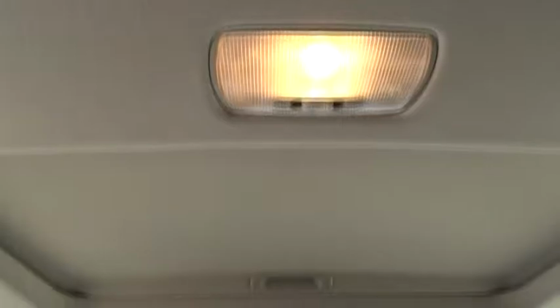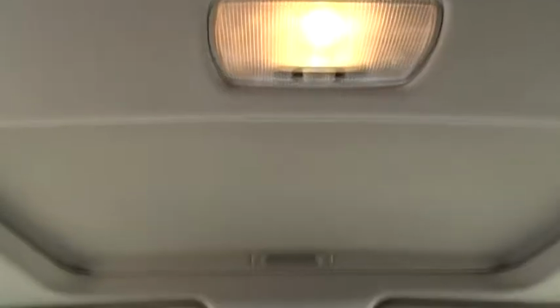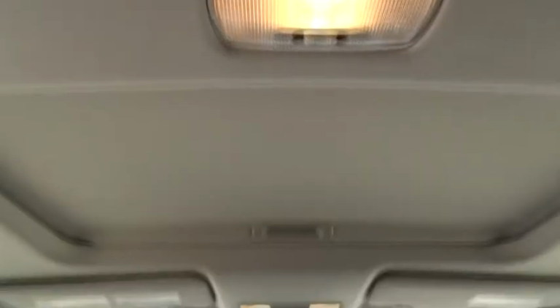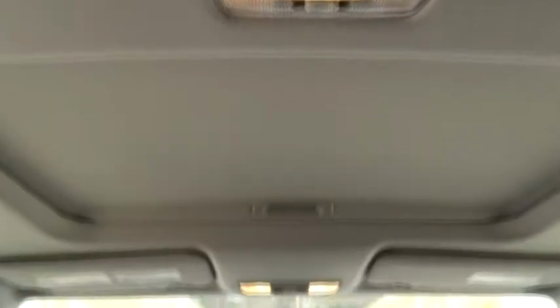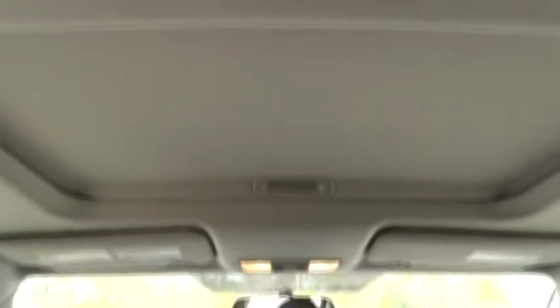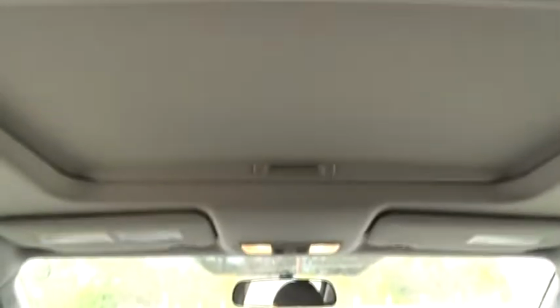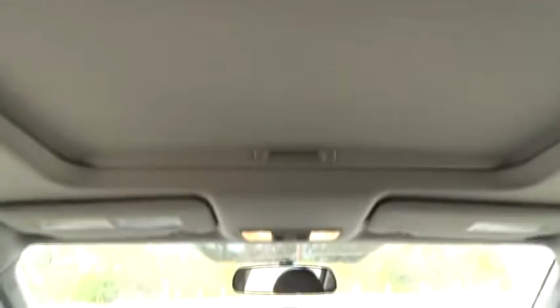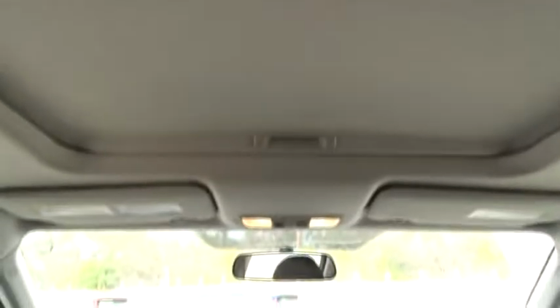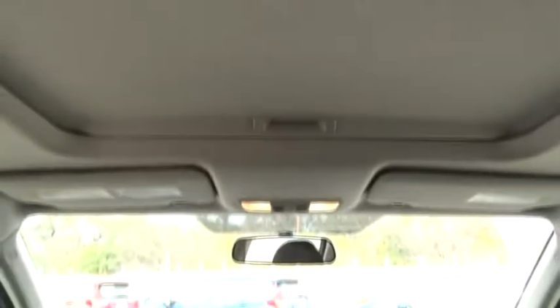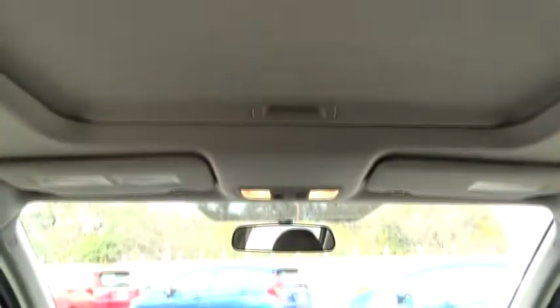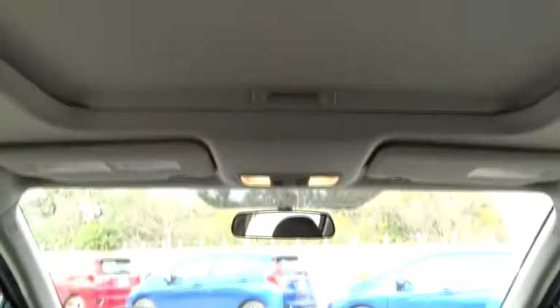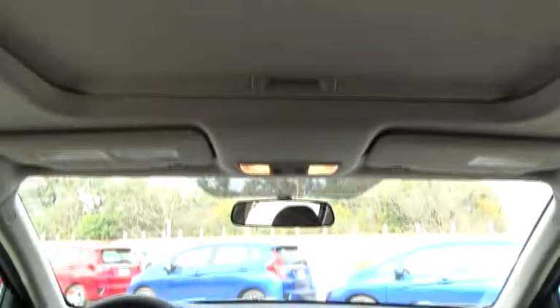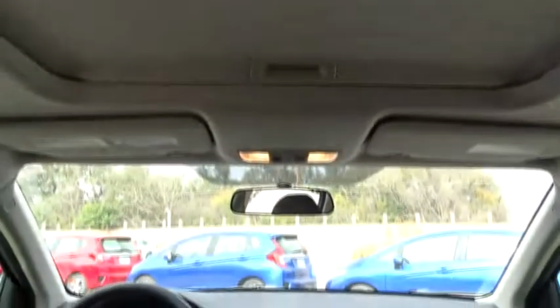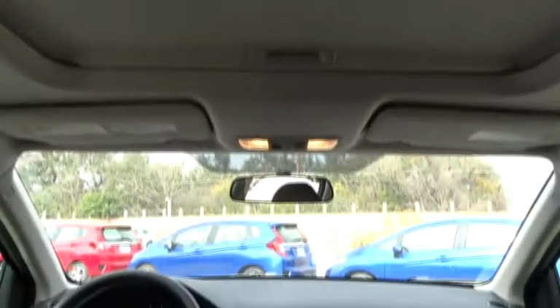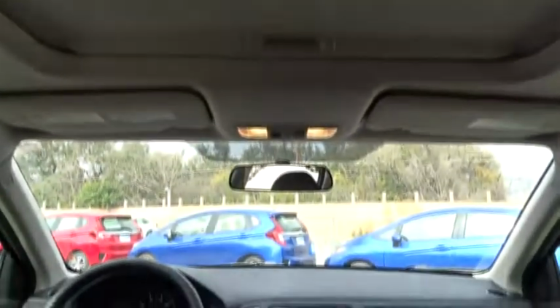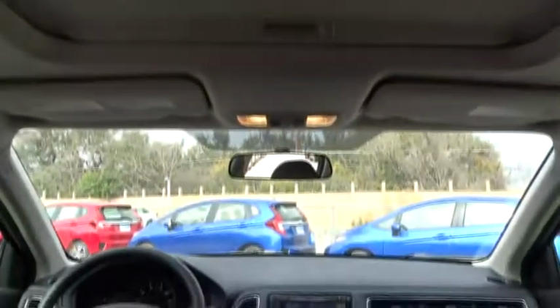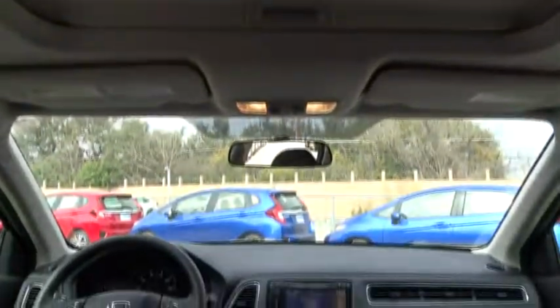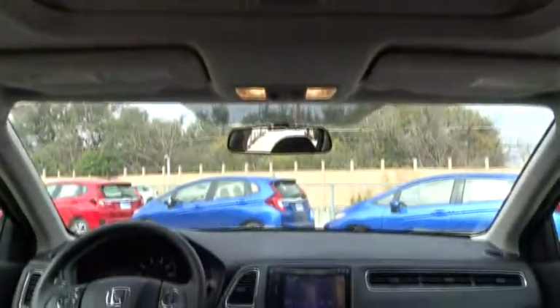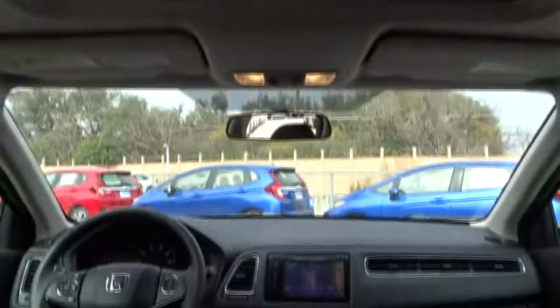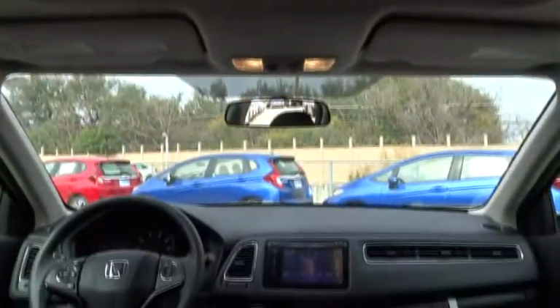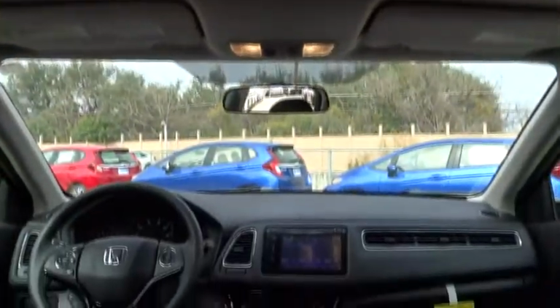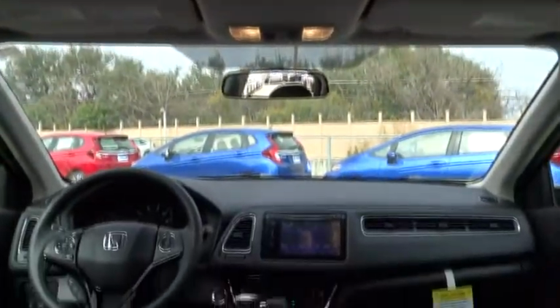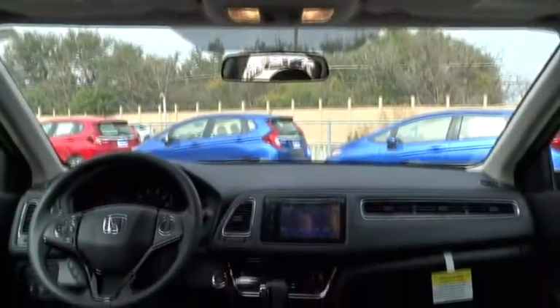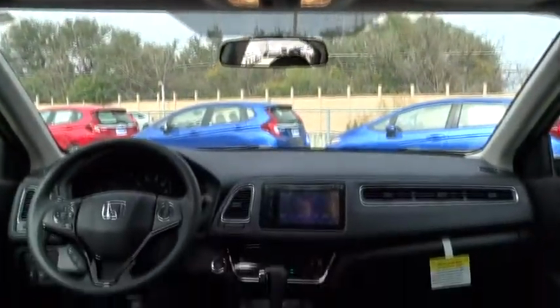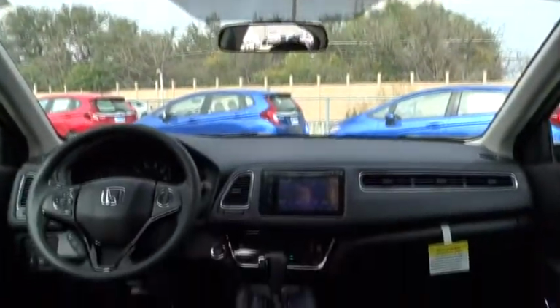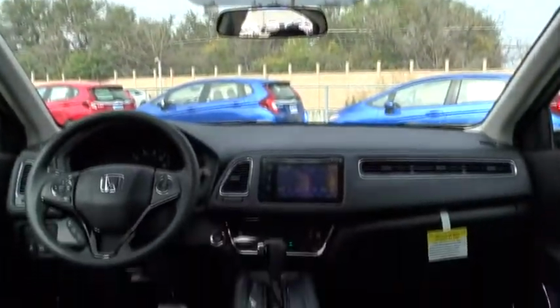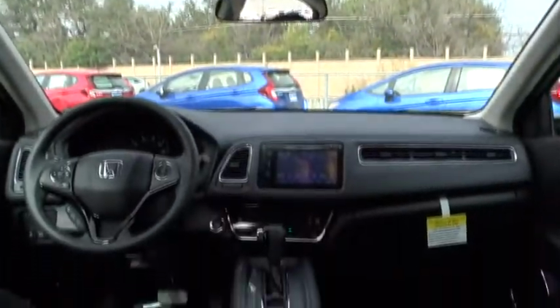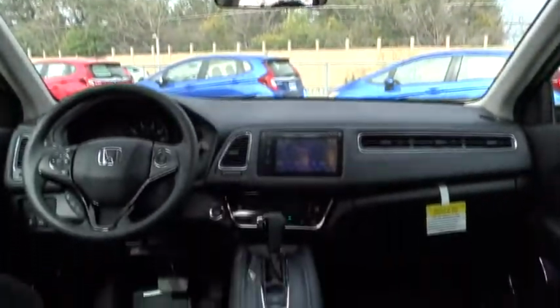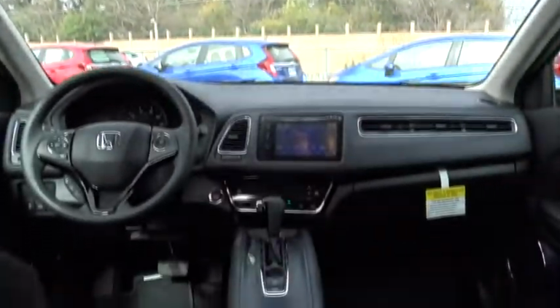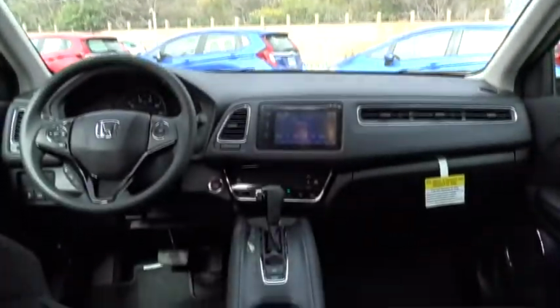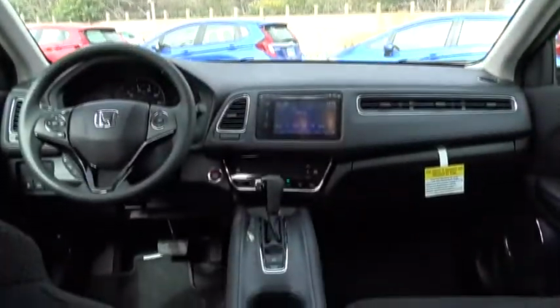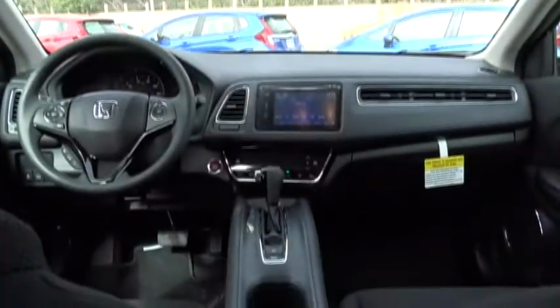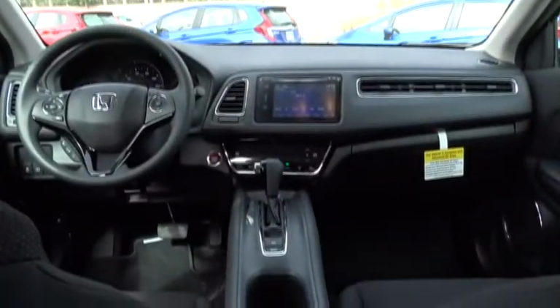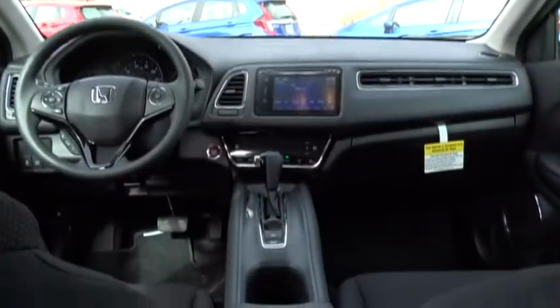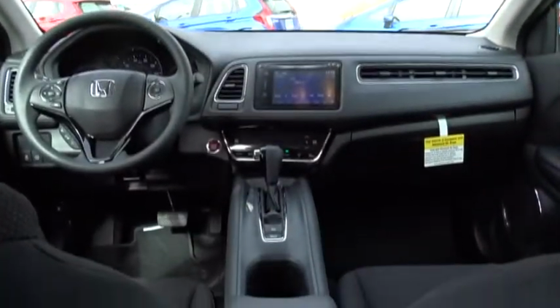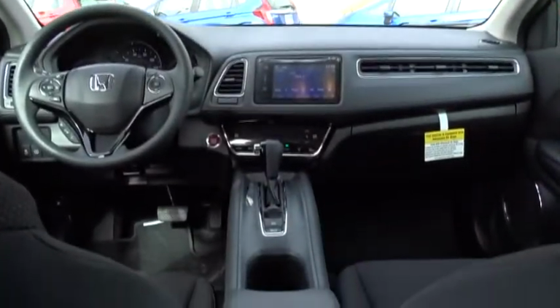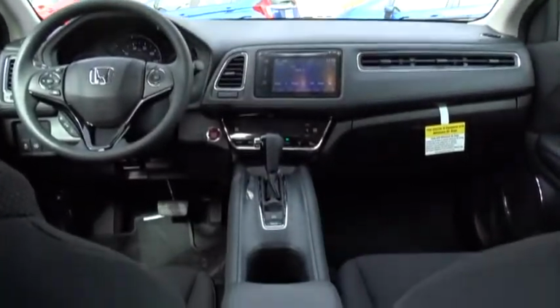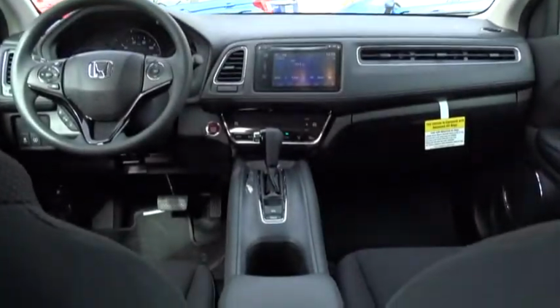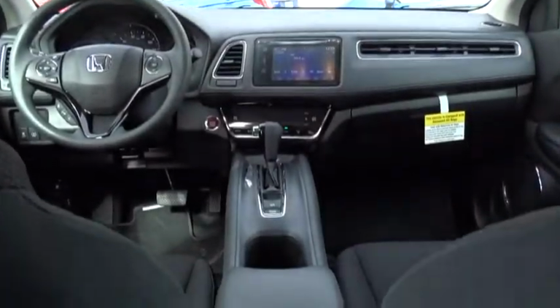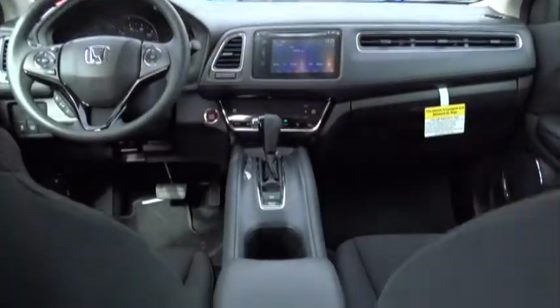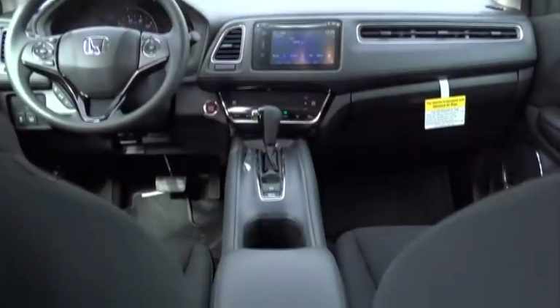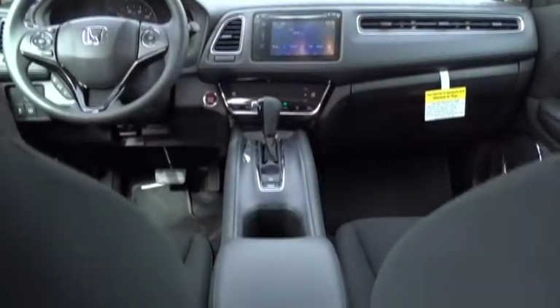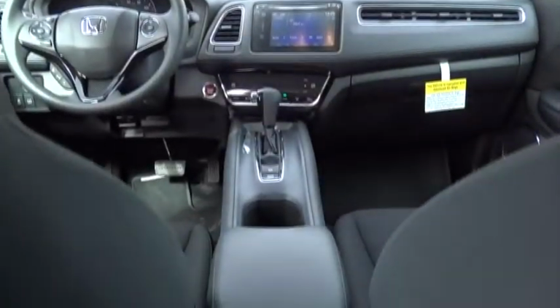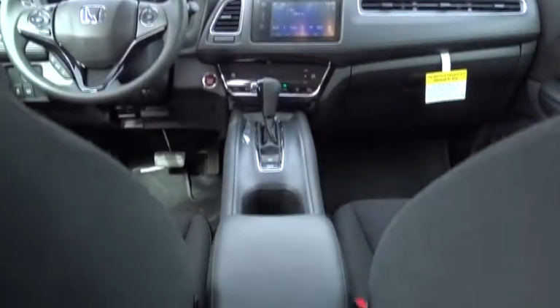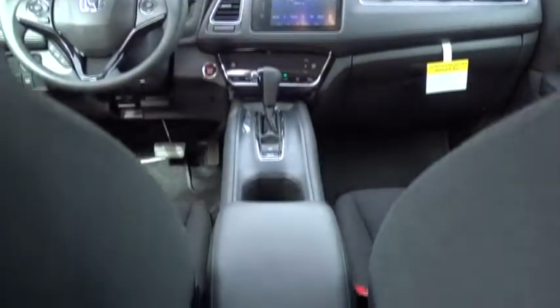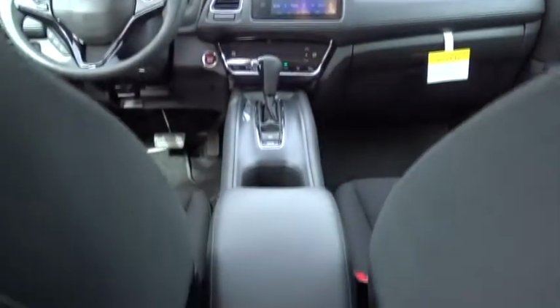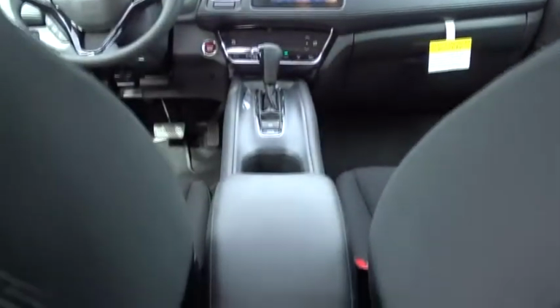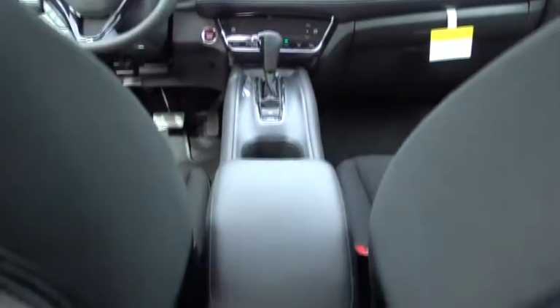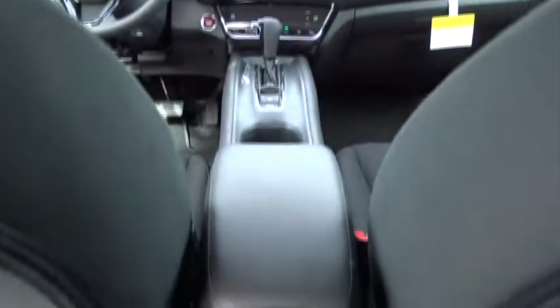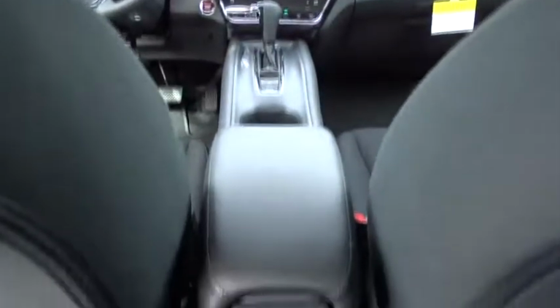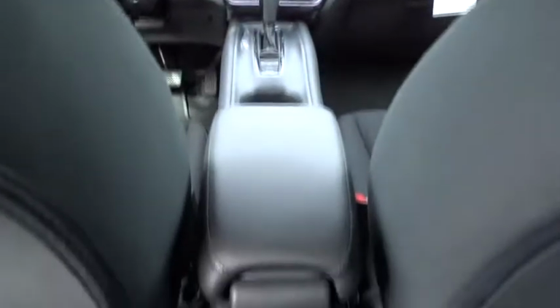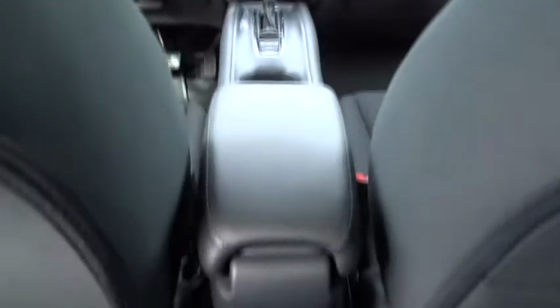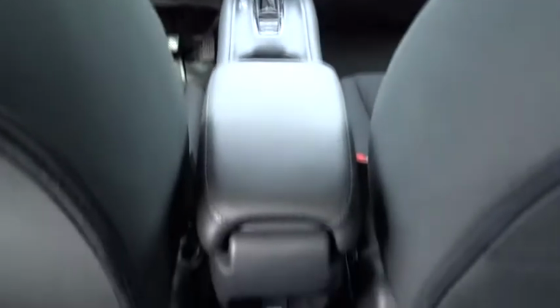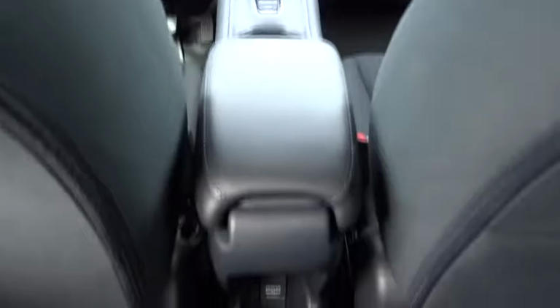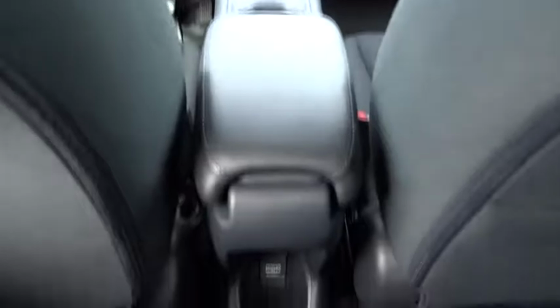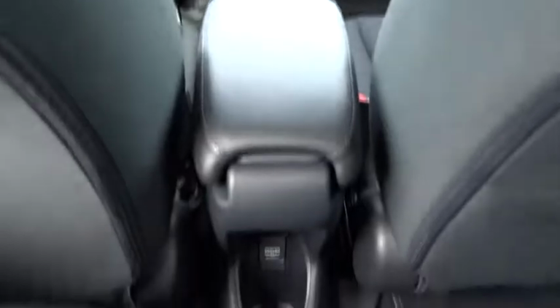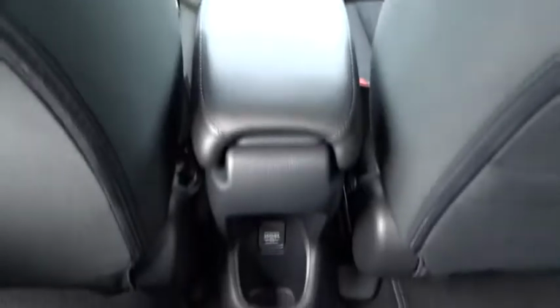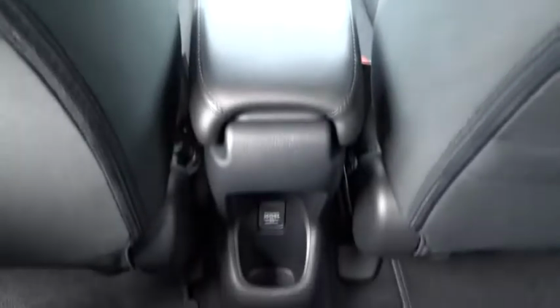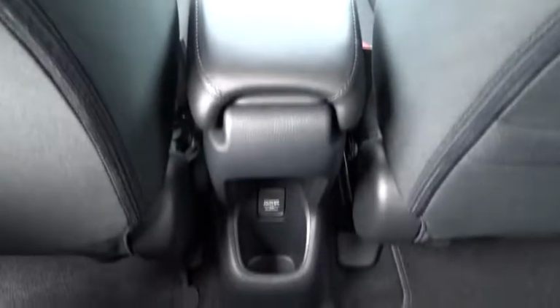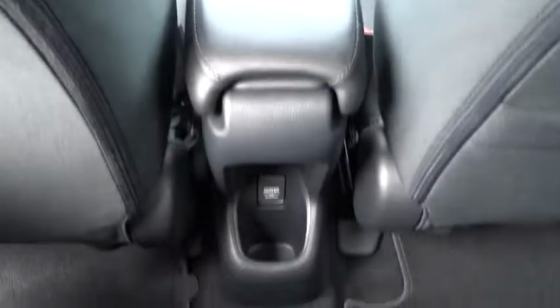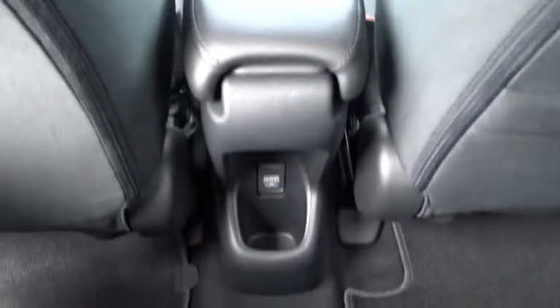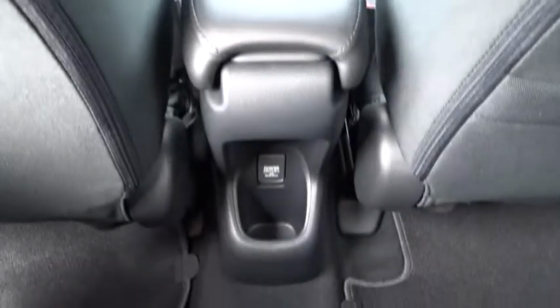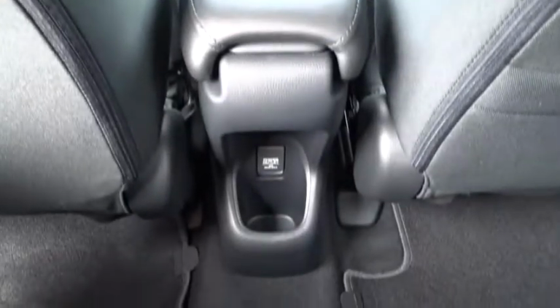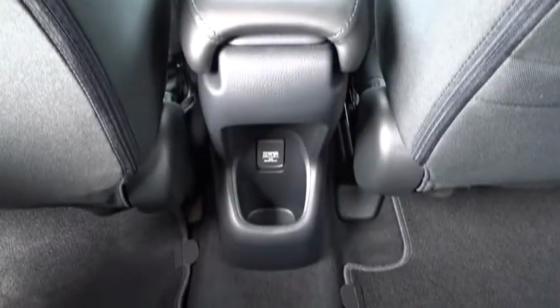Keyless start, floor mats, climate control, AM-FM stereo radio, front-wheel drive, rear defrost.